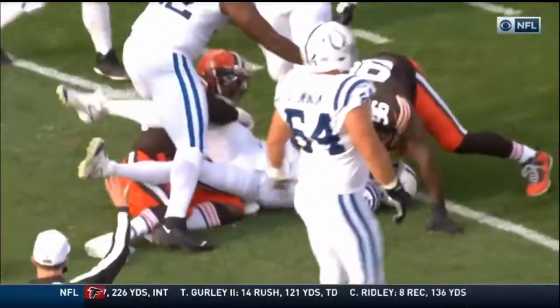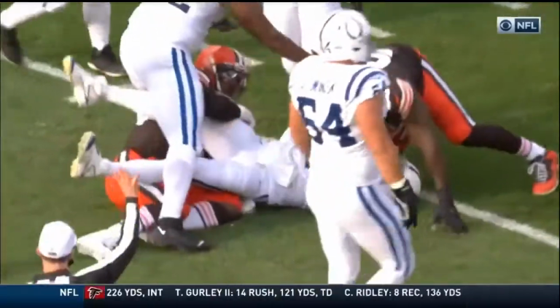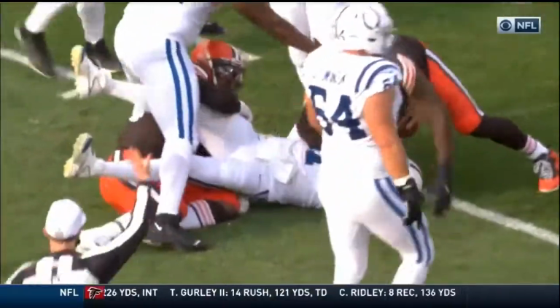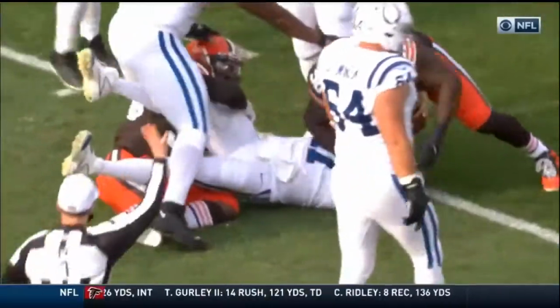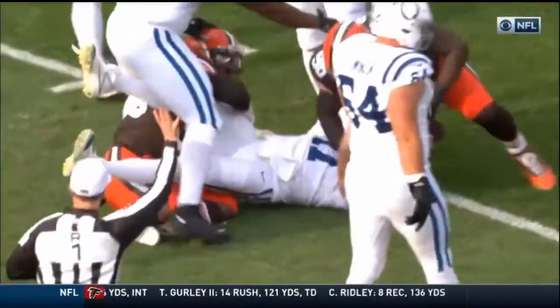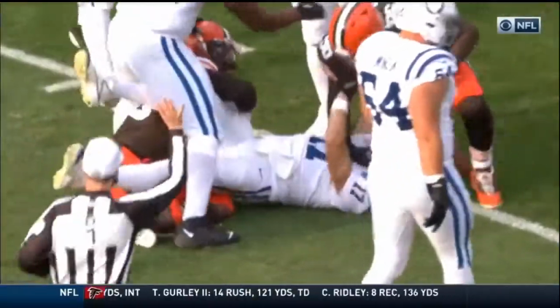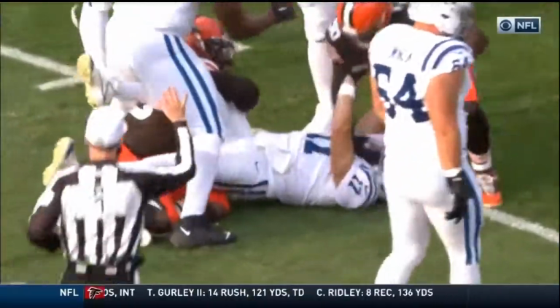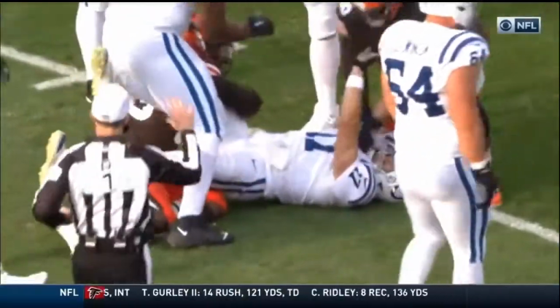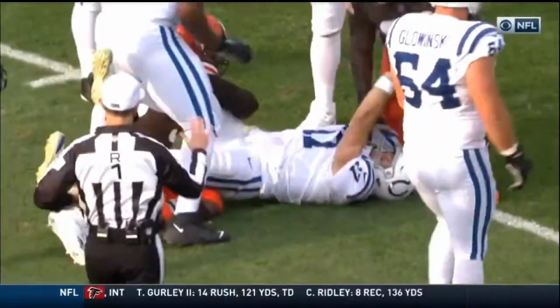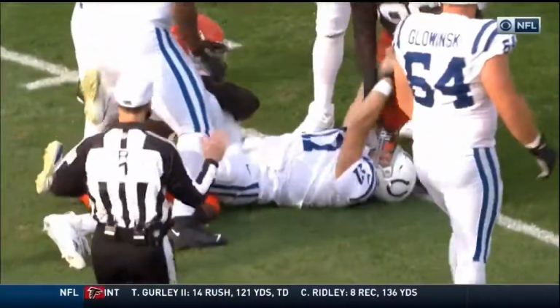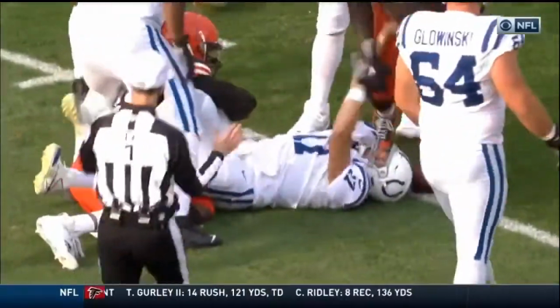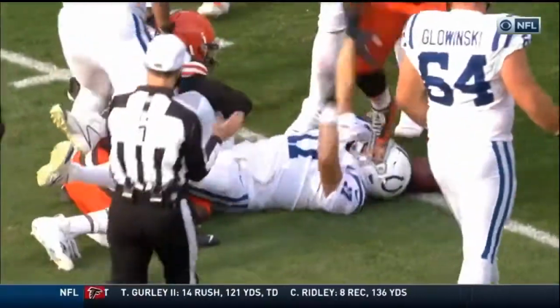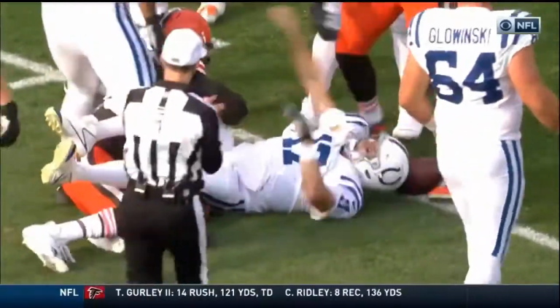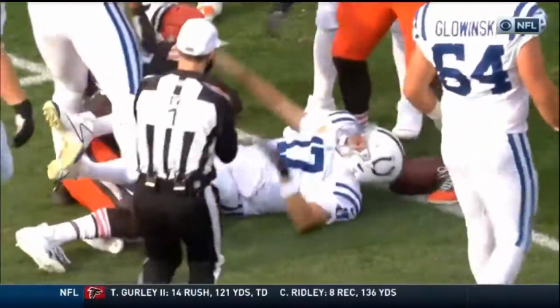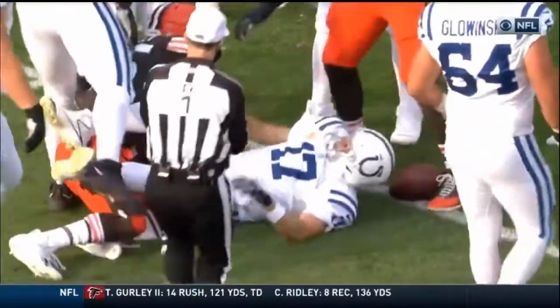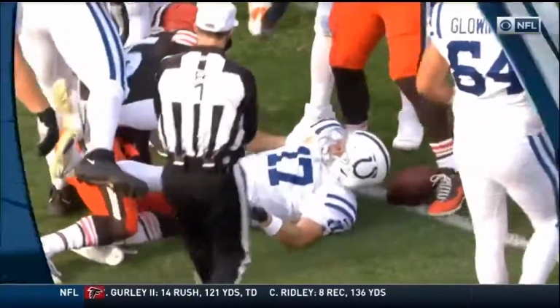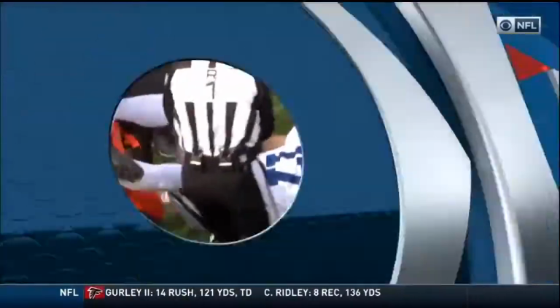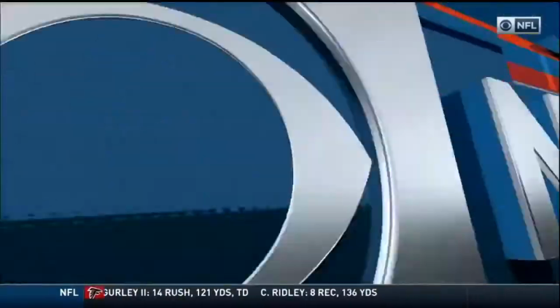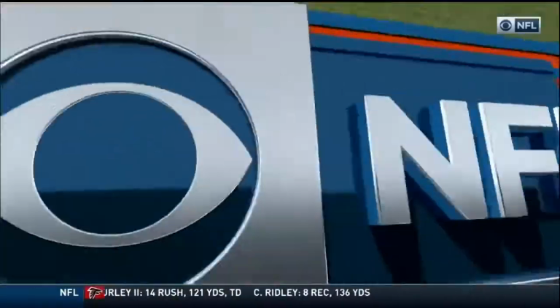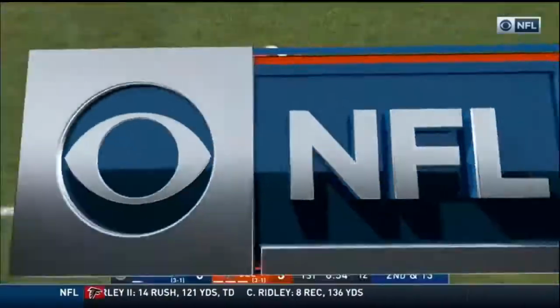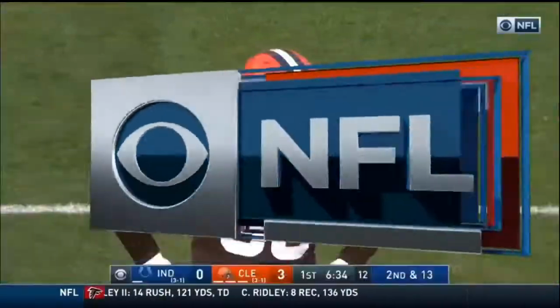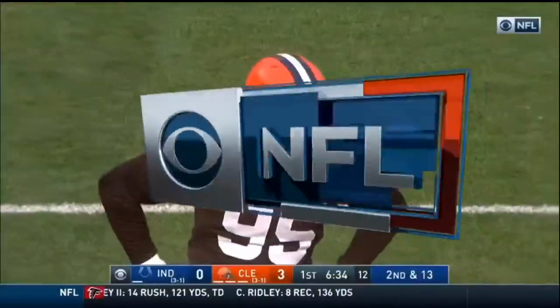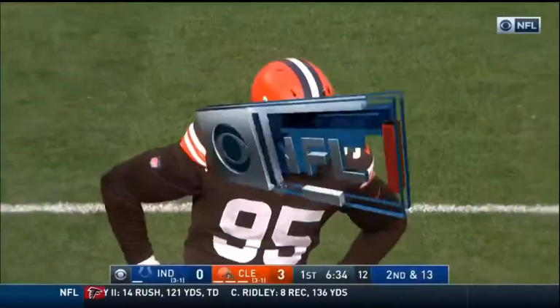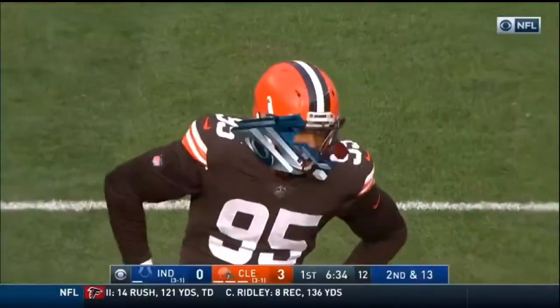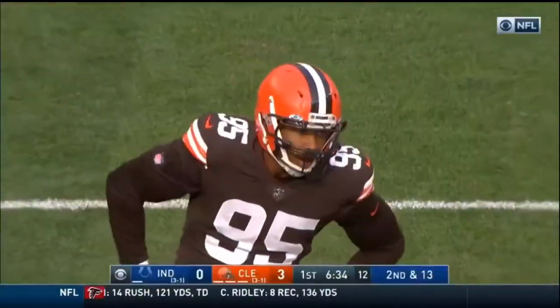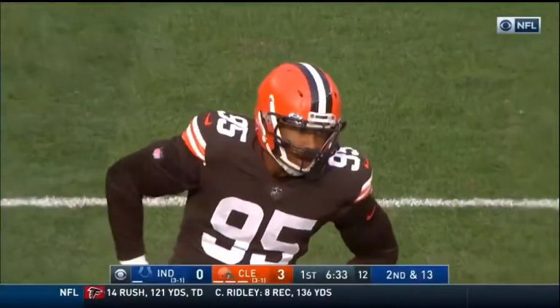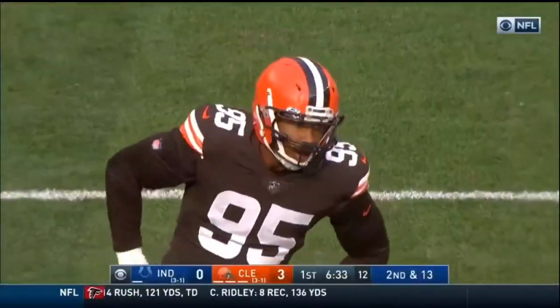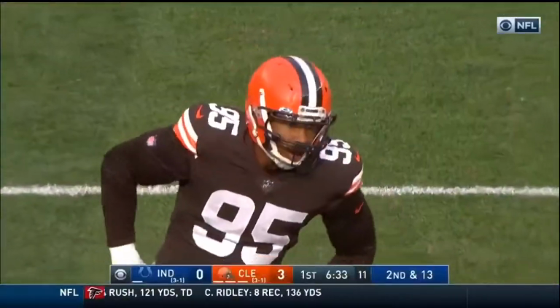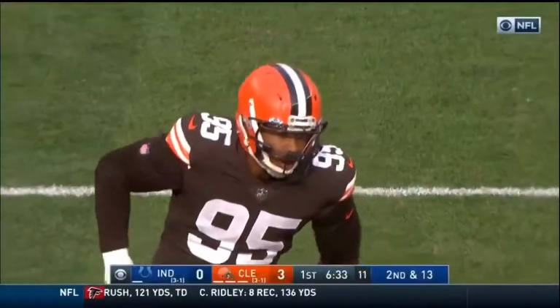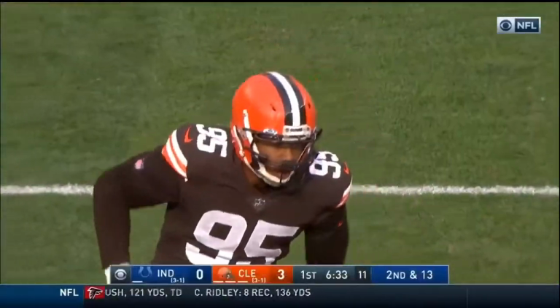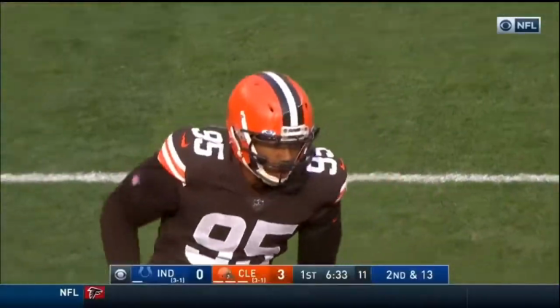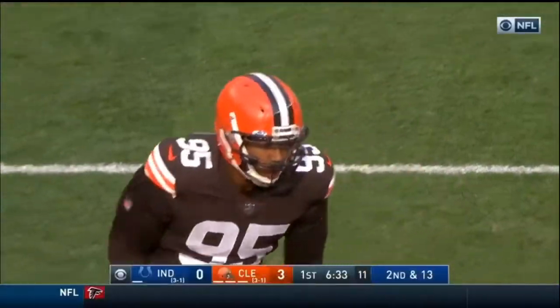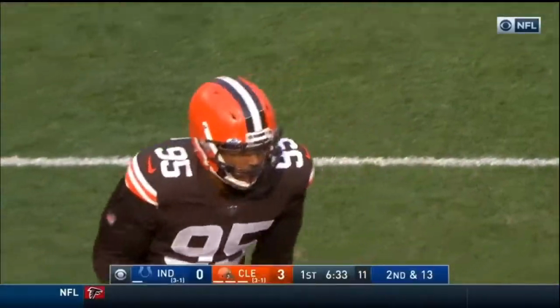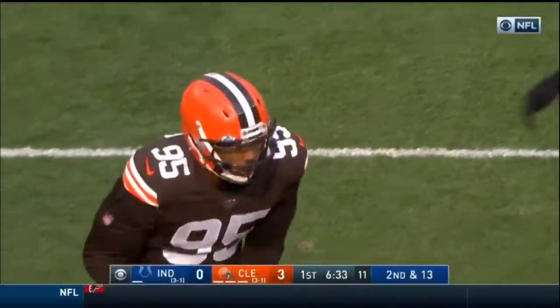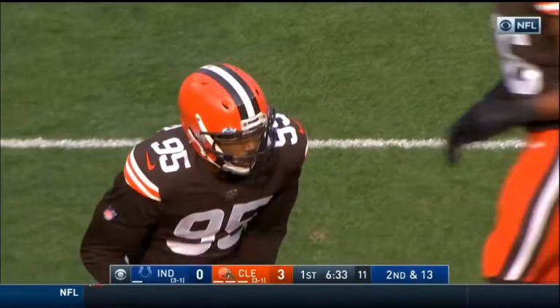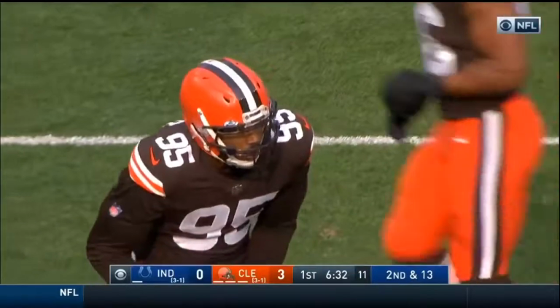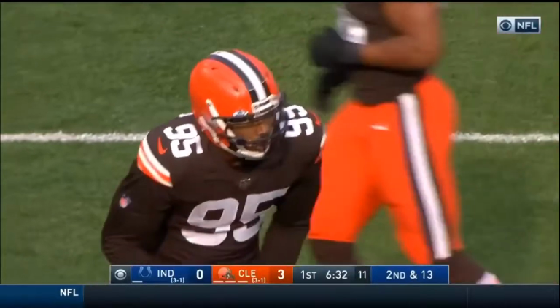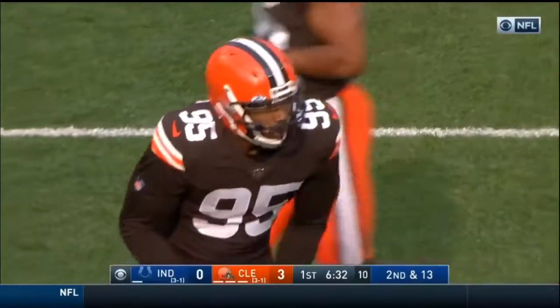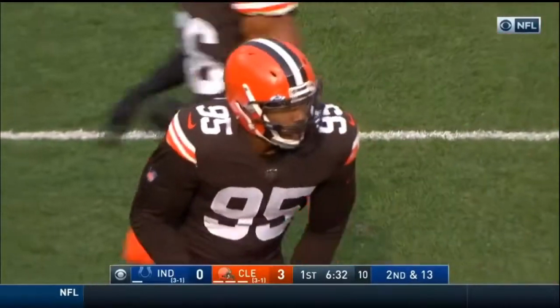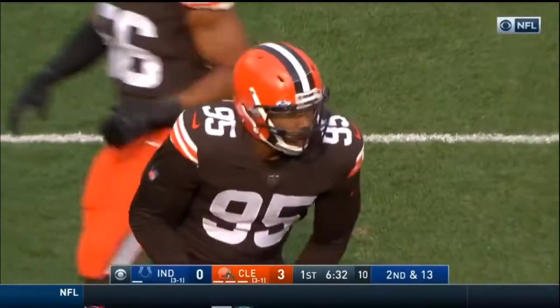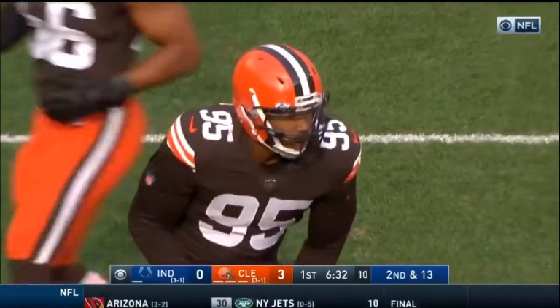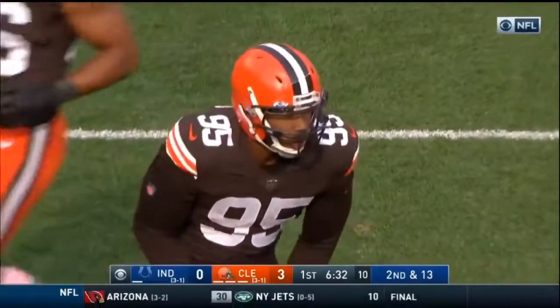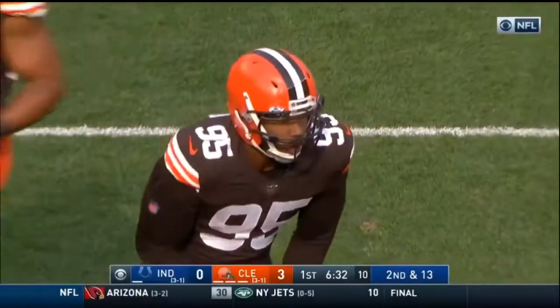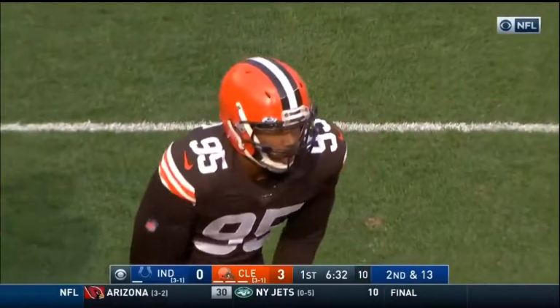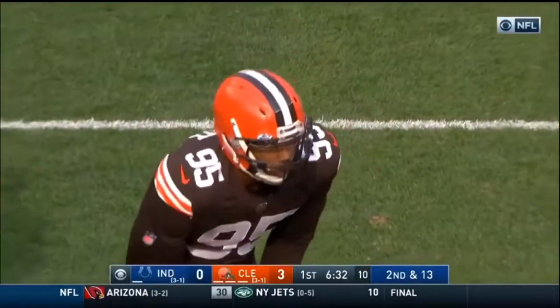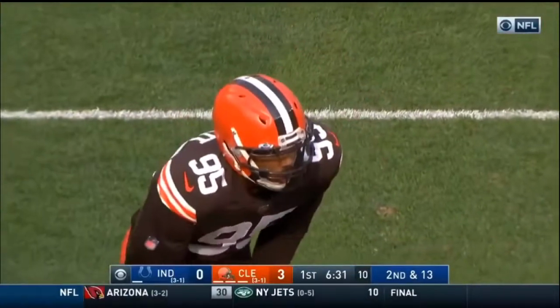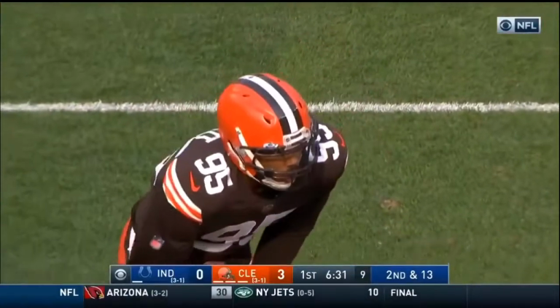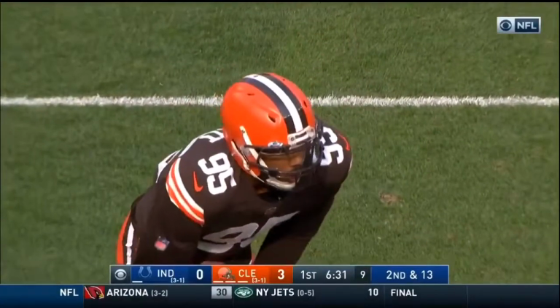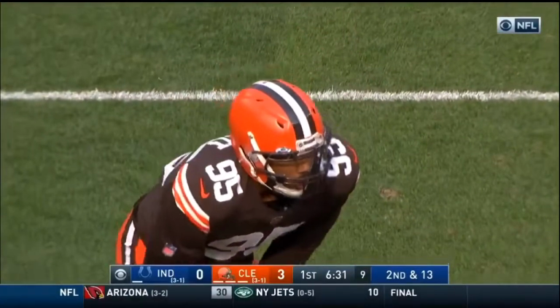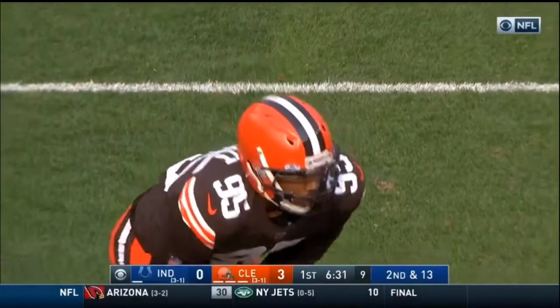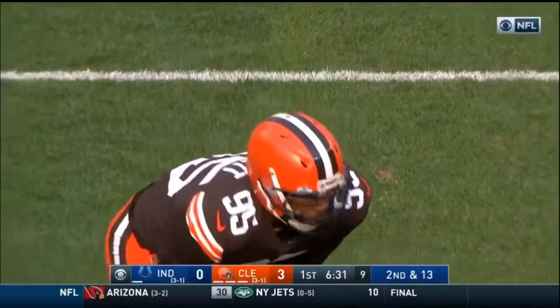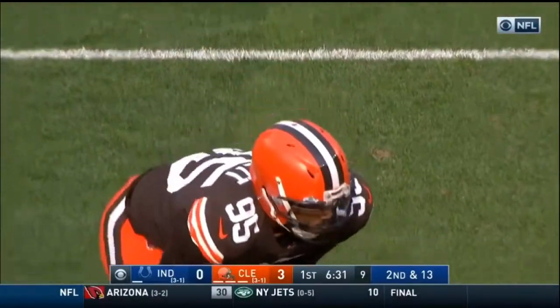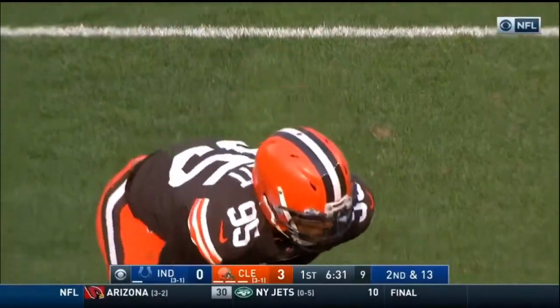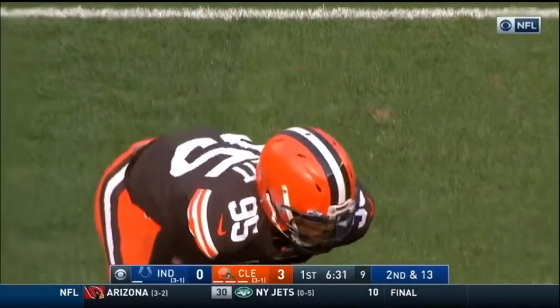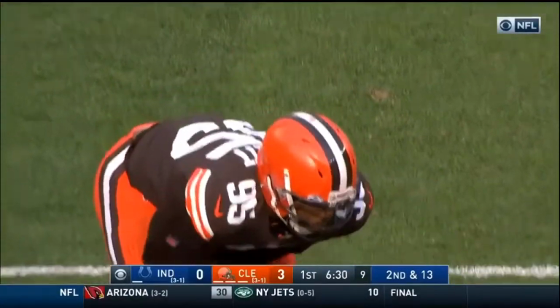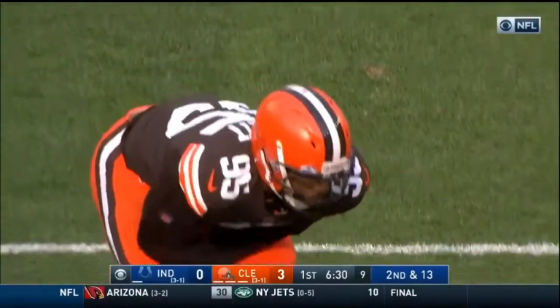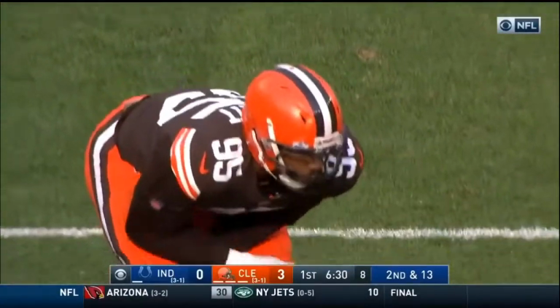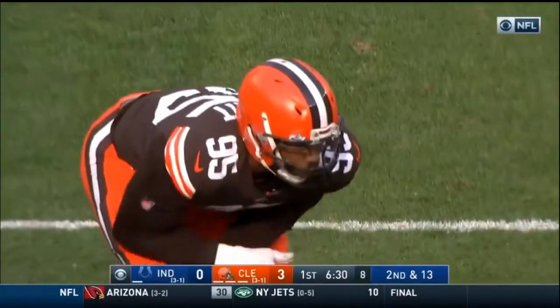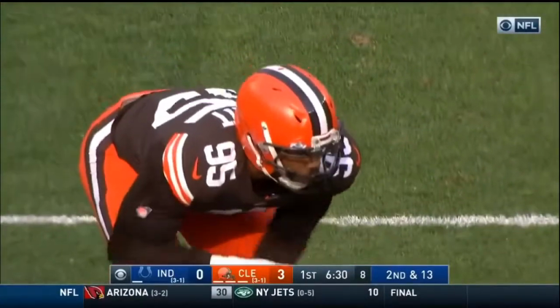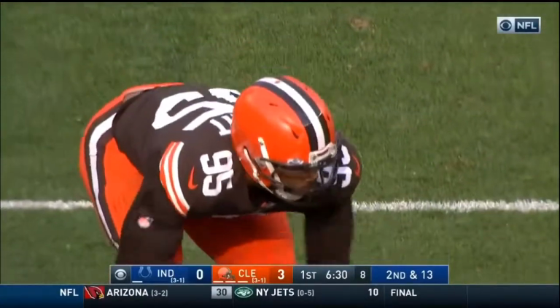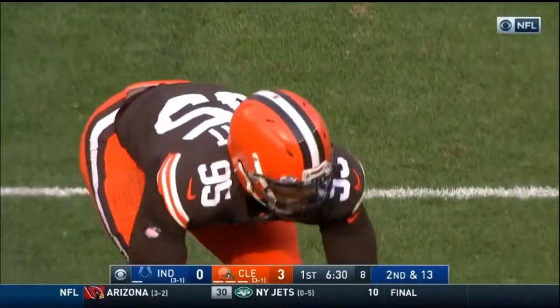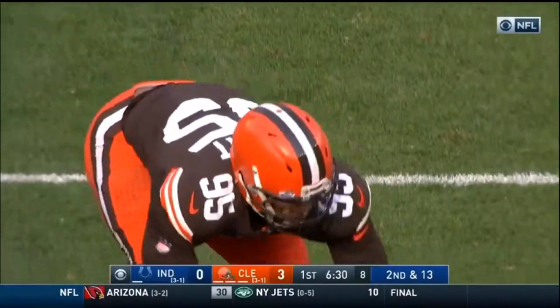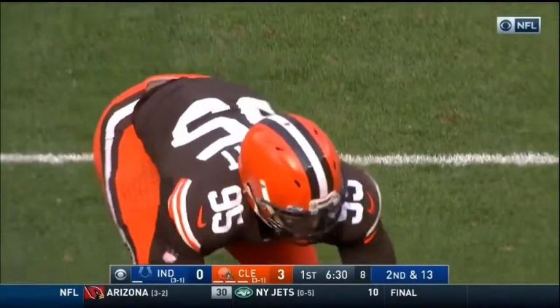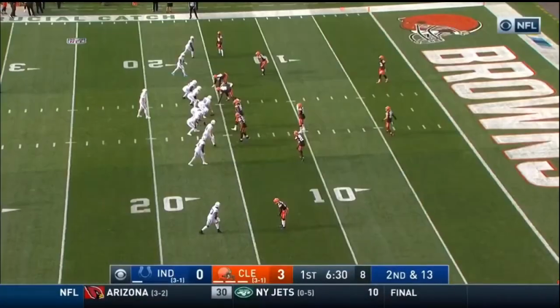I don't know if there's a rusher right now in the game who is as dominant as Myles Garrett.